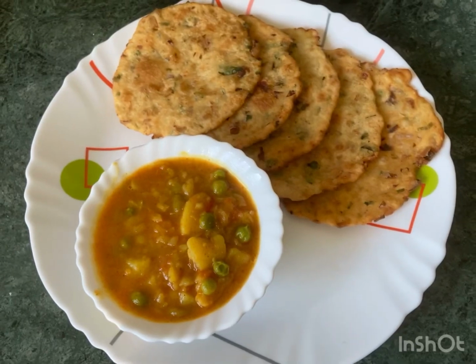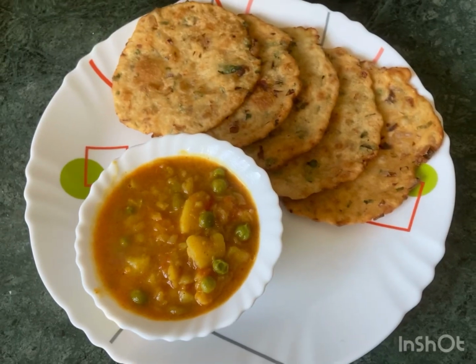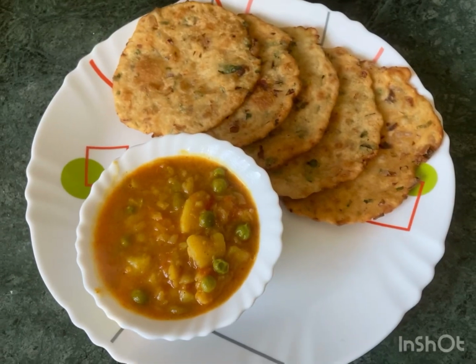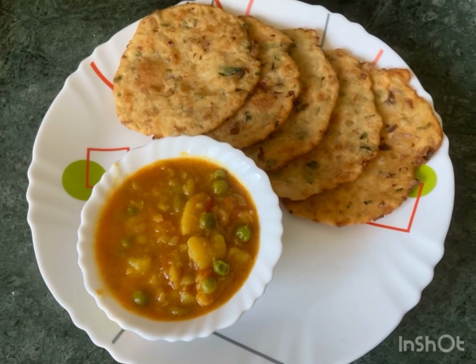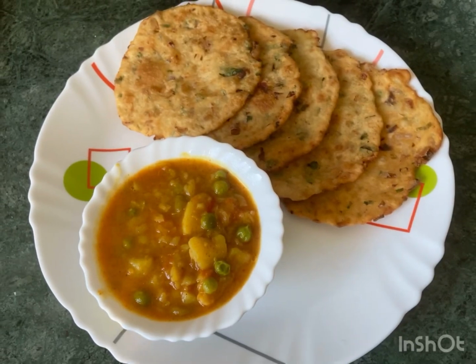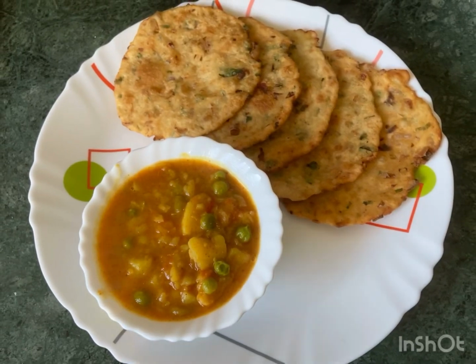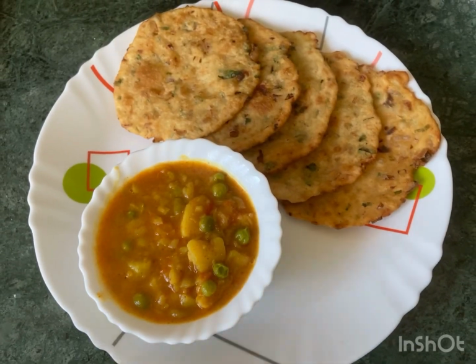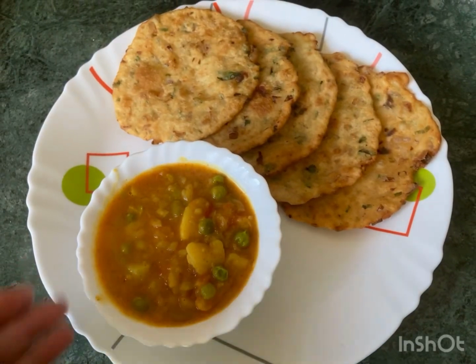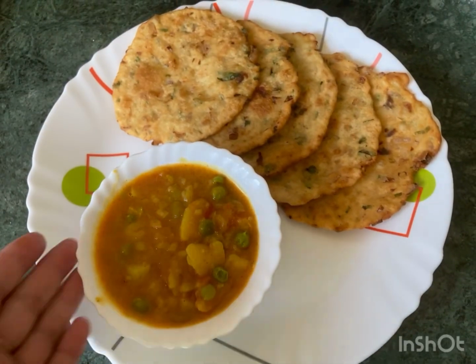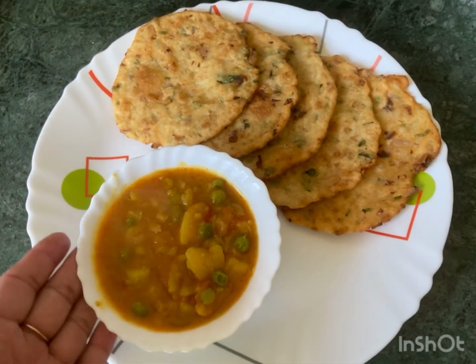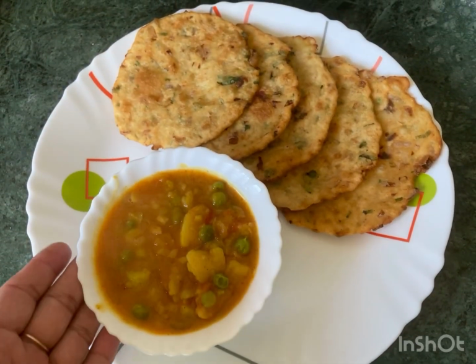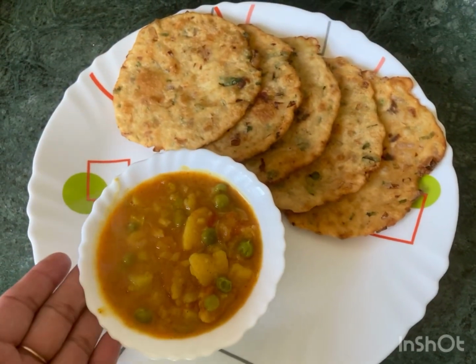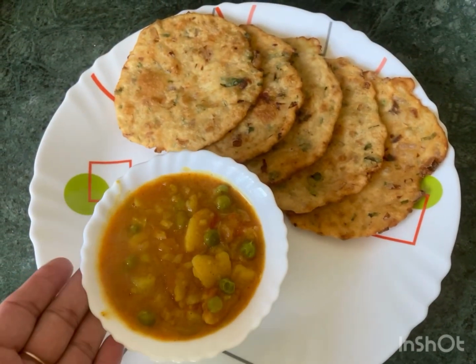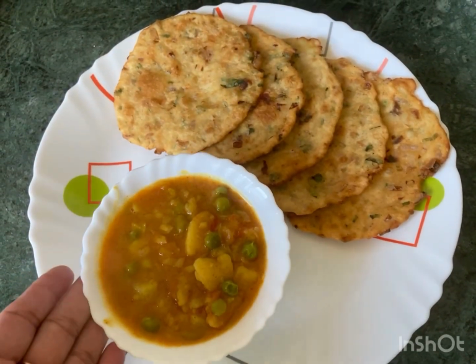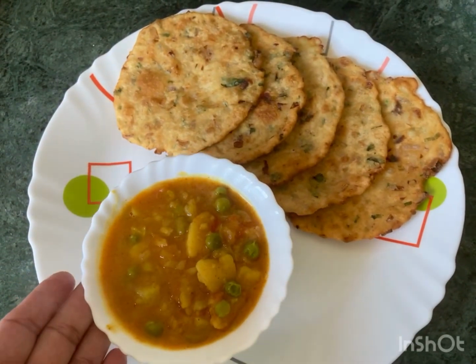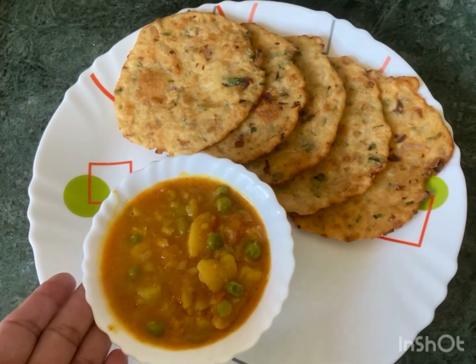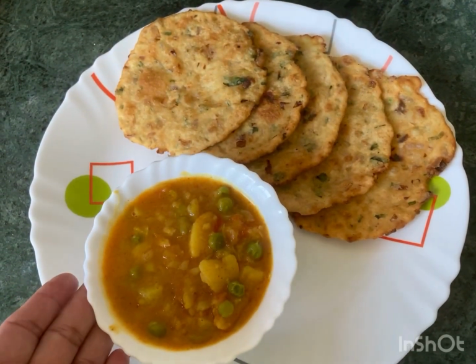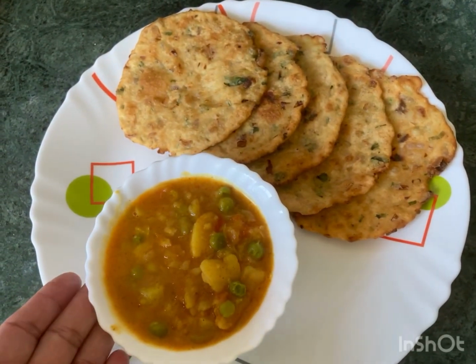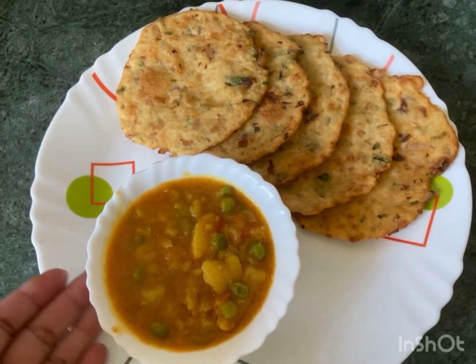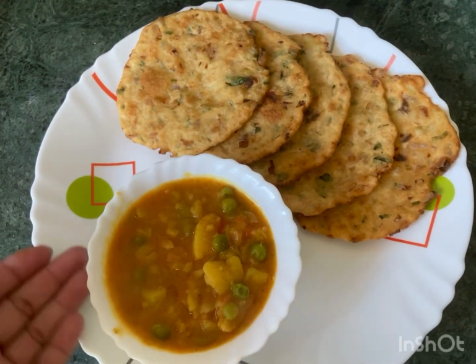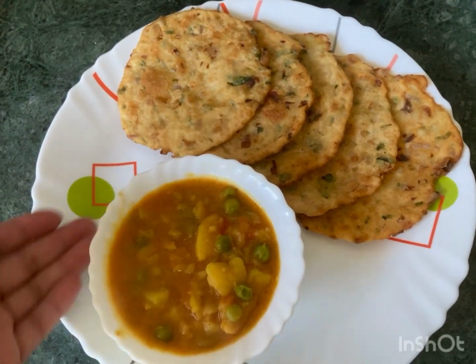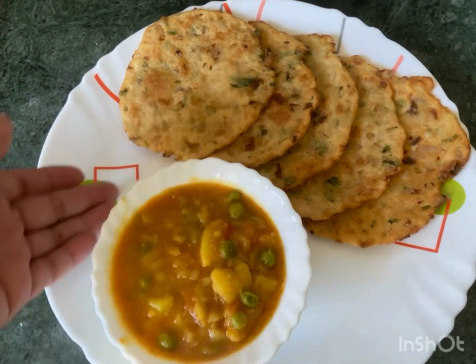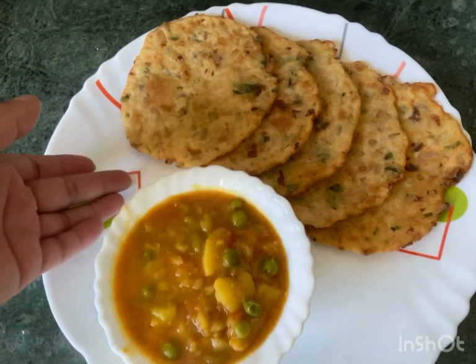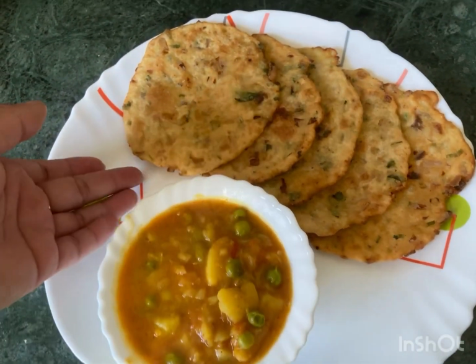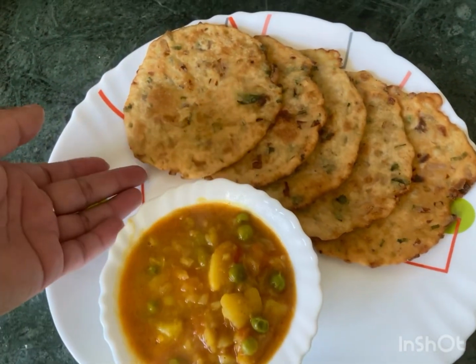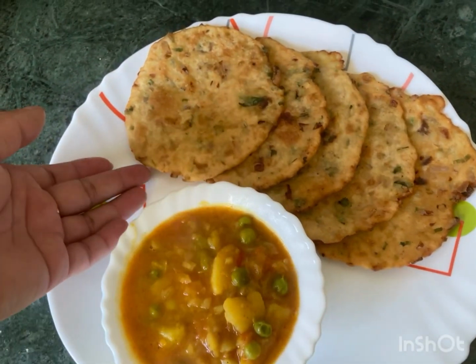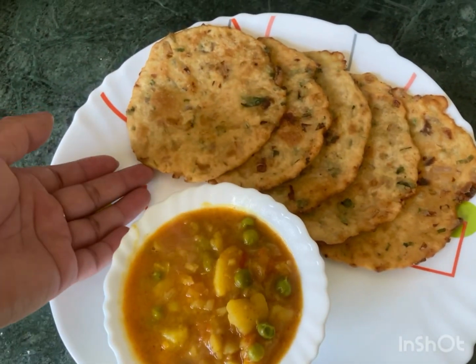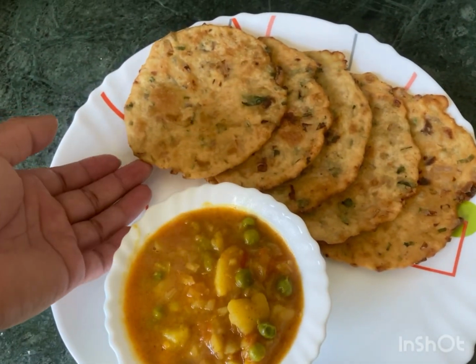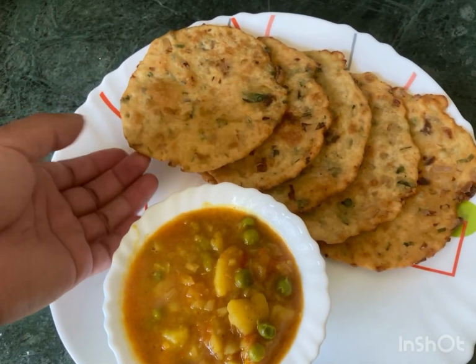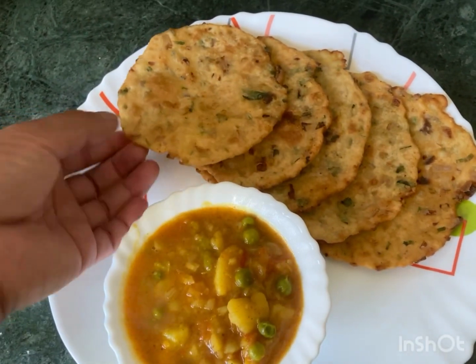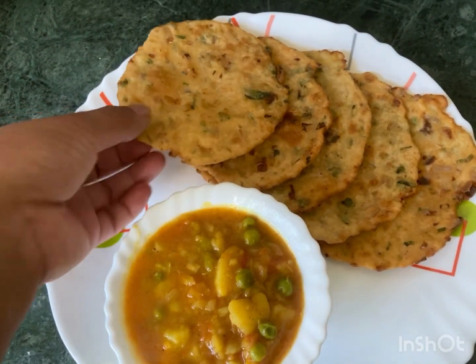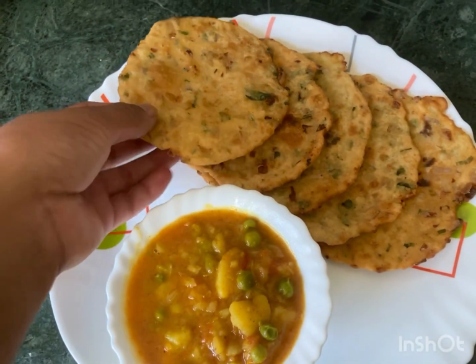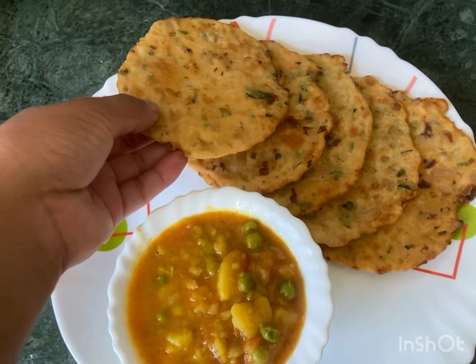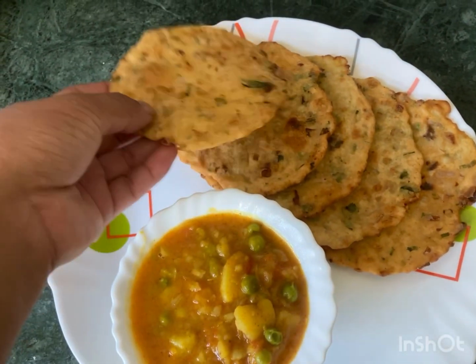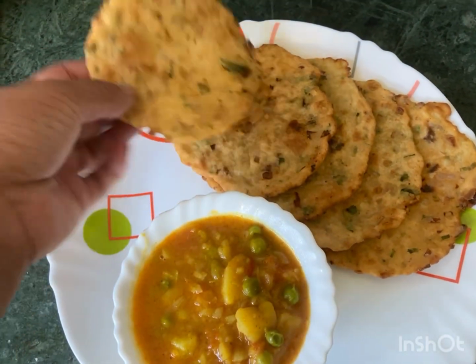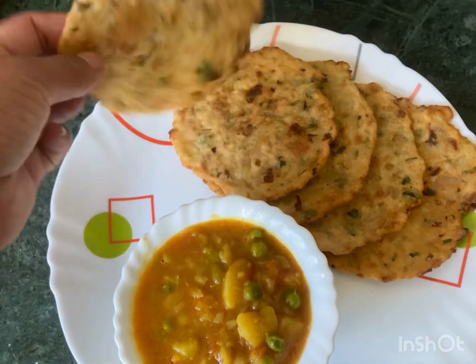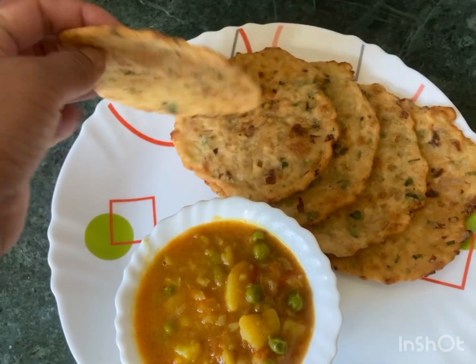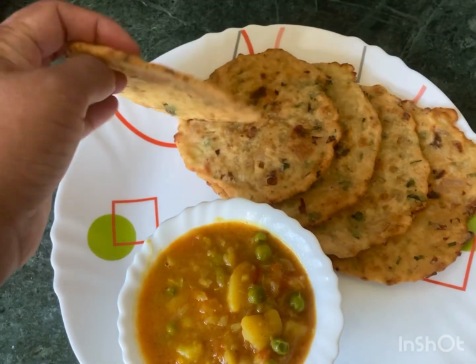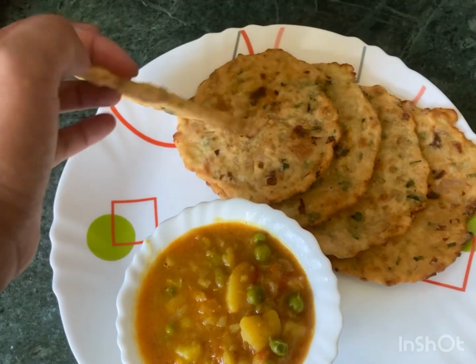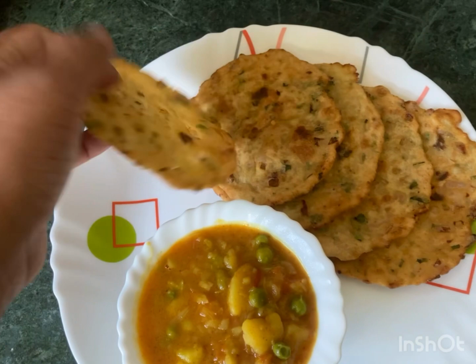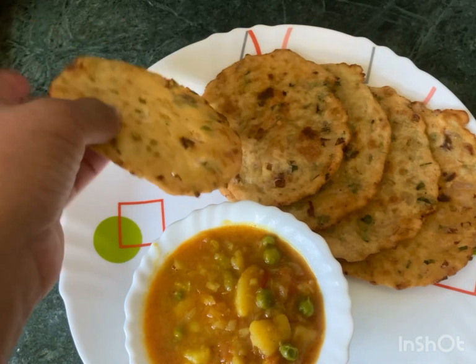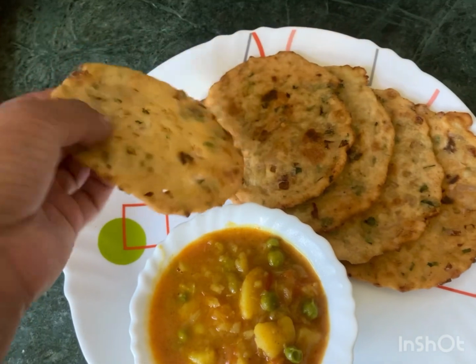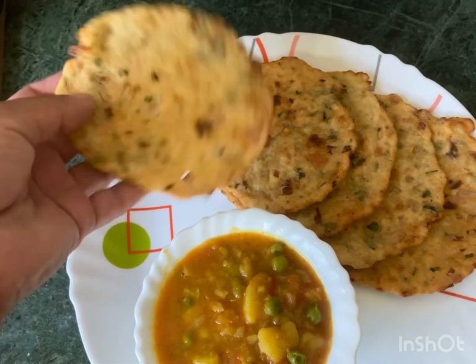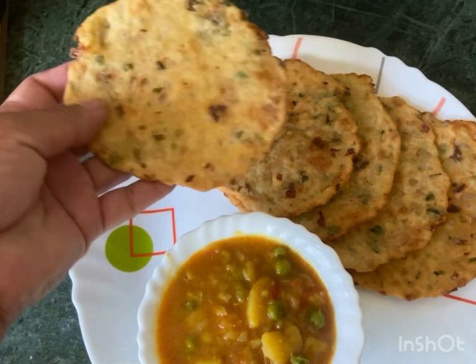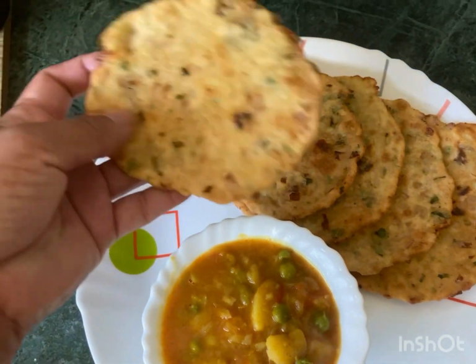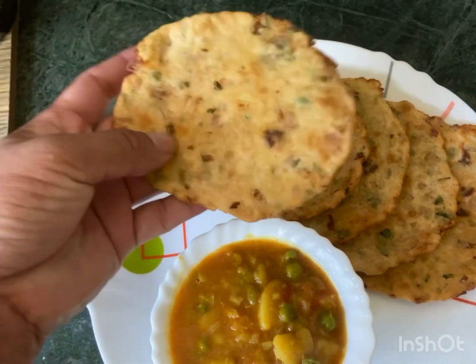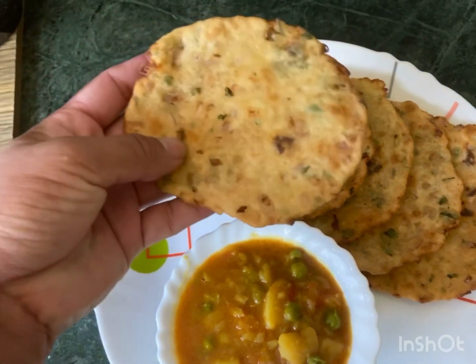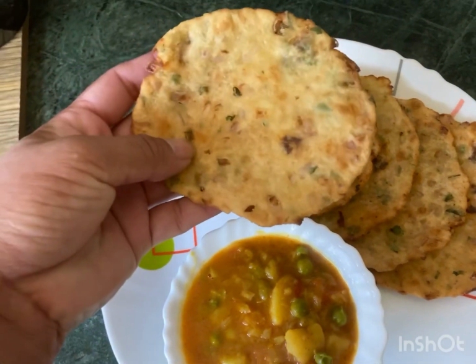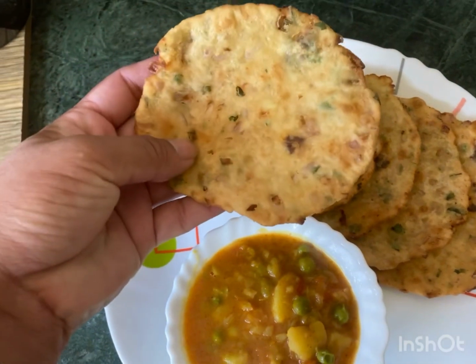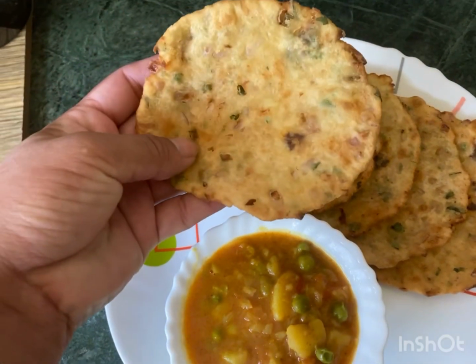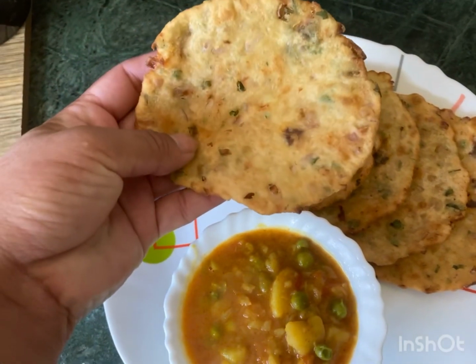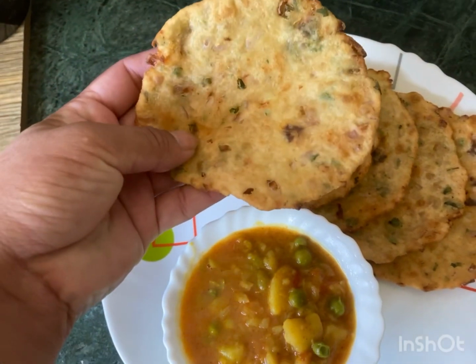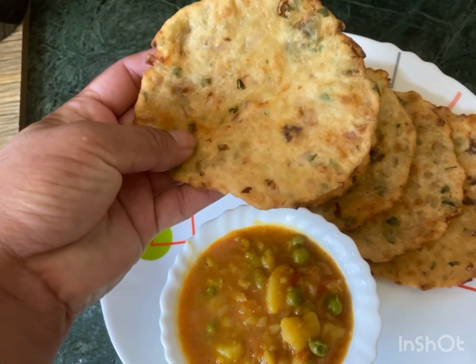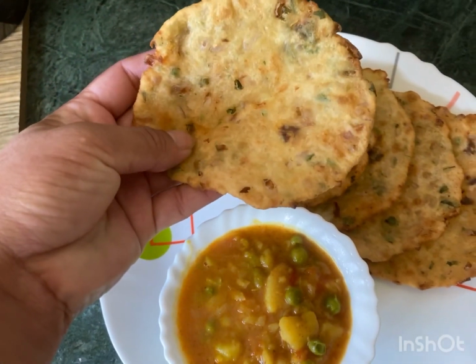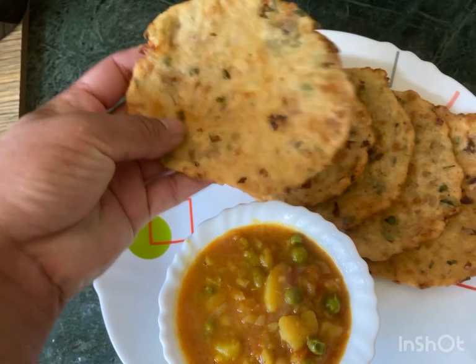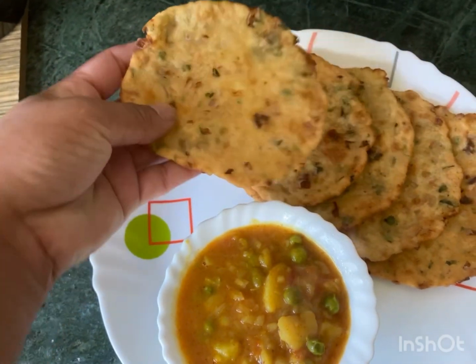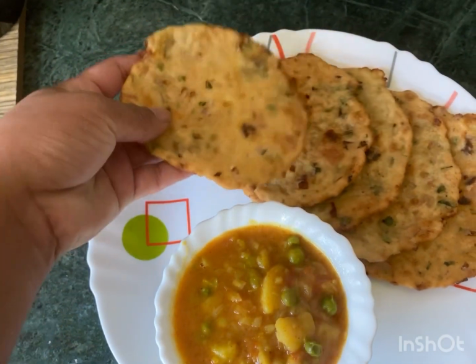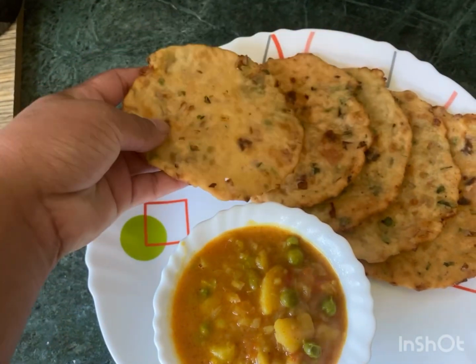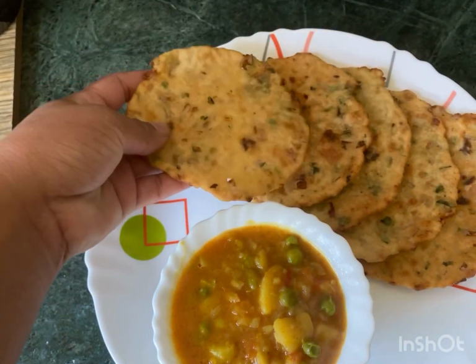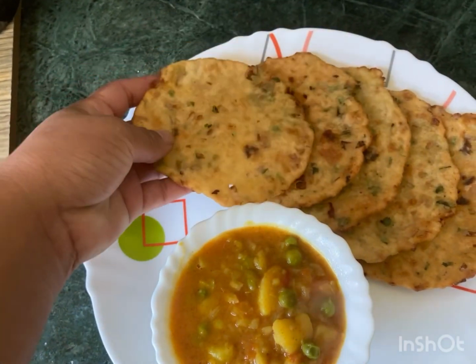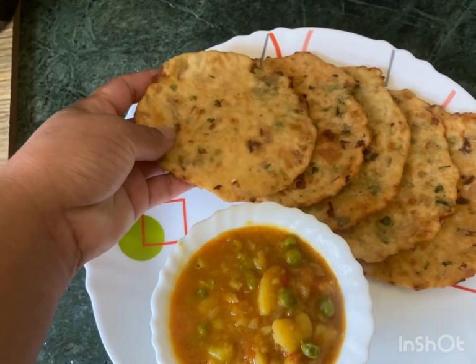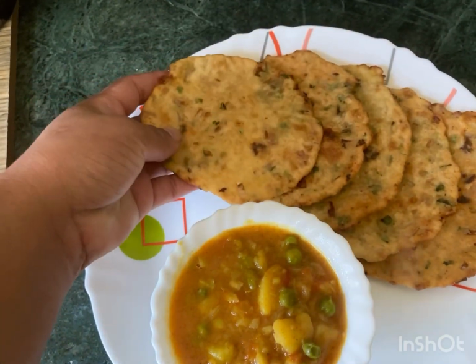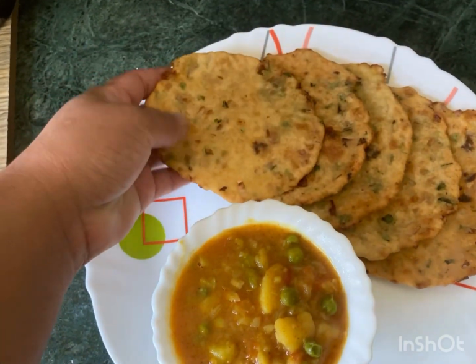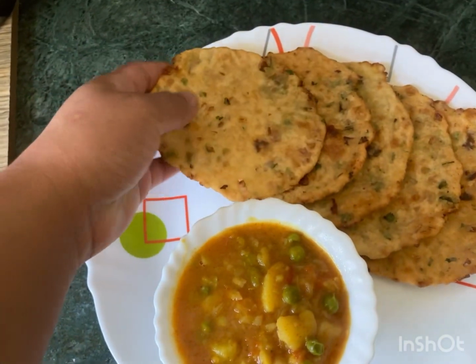Namaste, welcome to my channel, my simple home recipes. Today I am going to show you how to make suji and aloo.